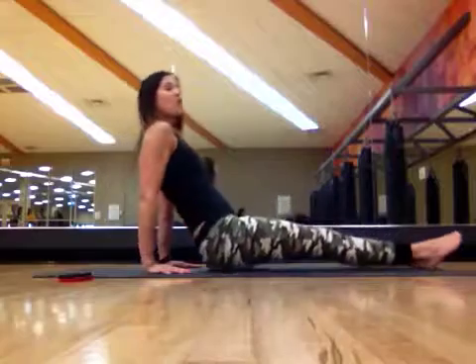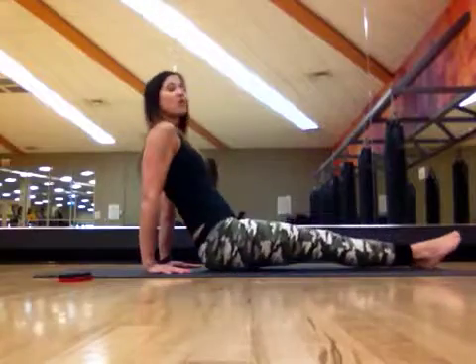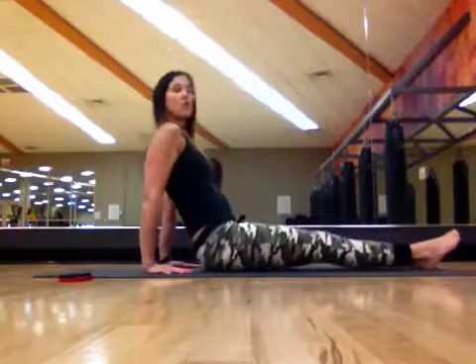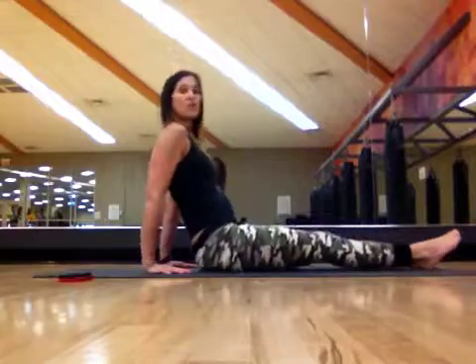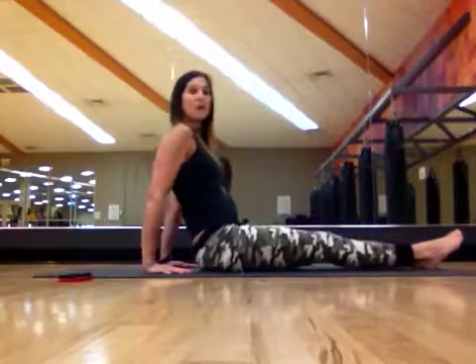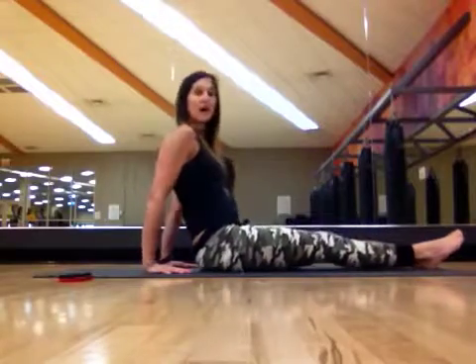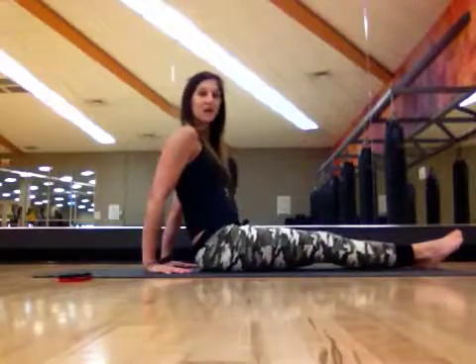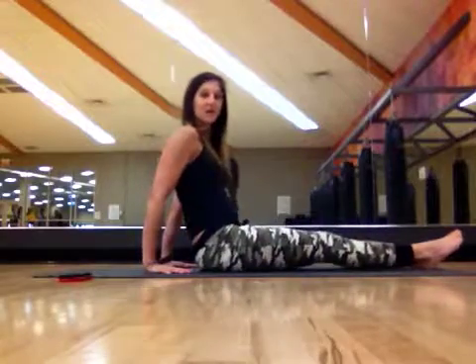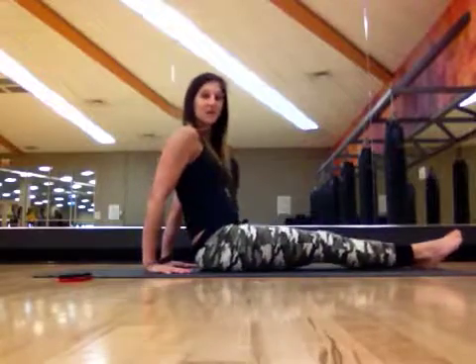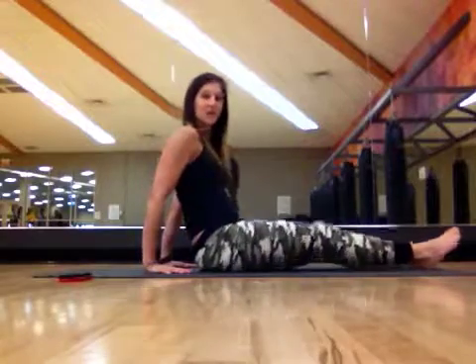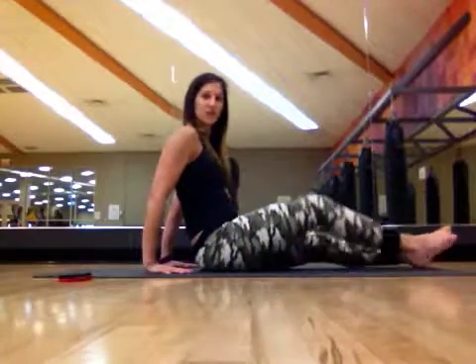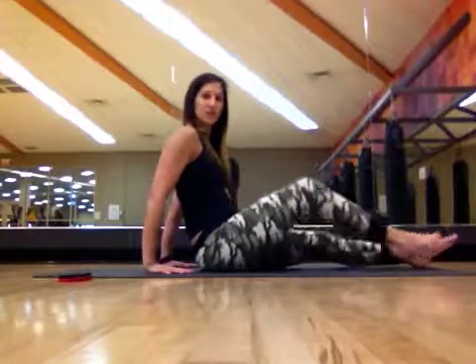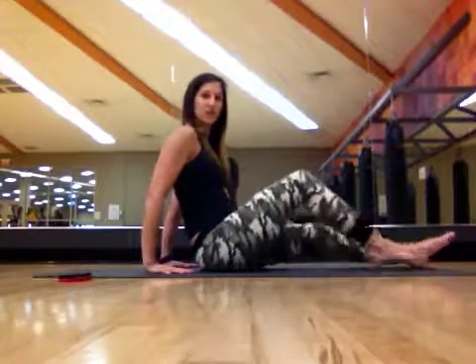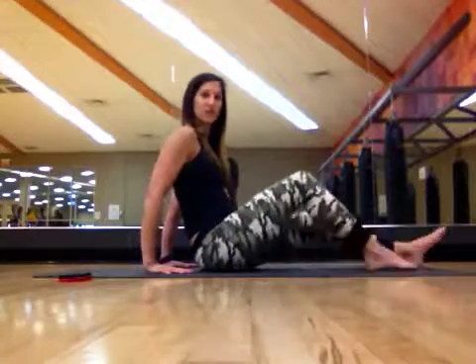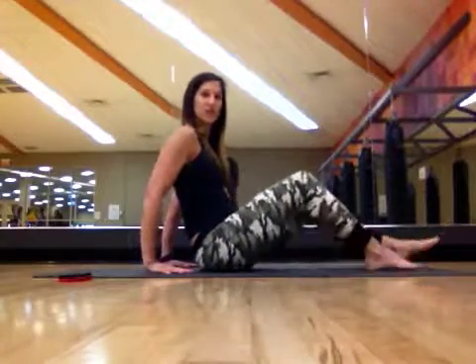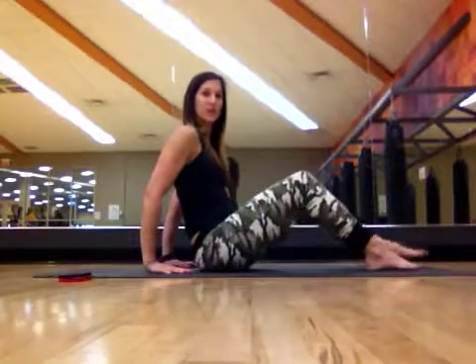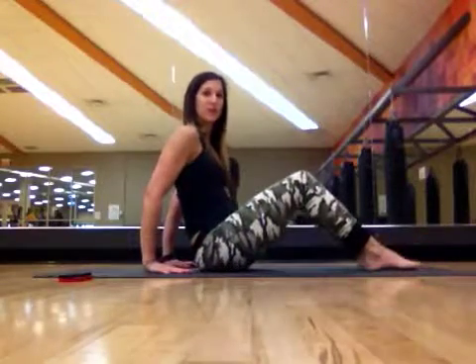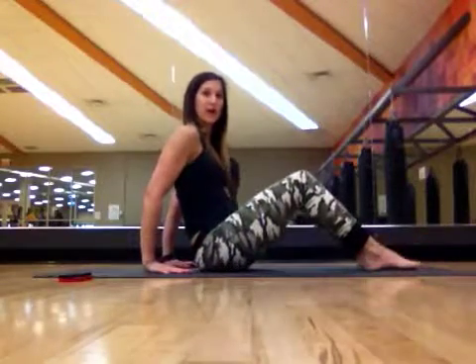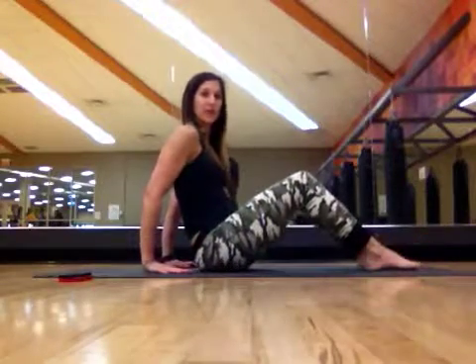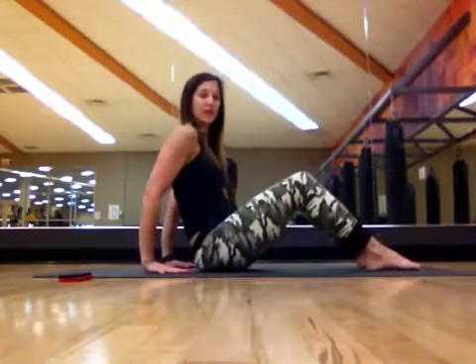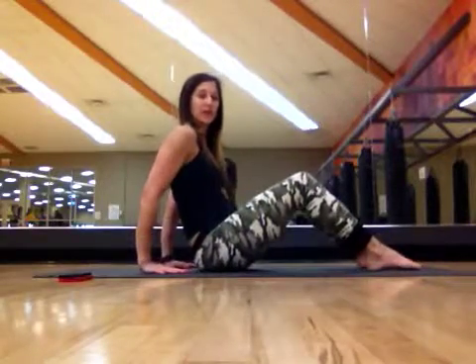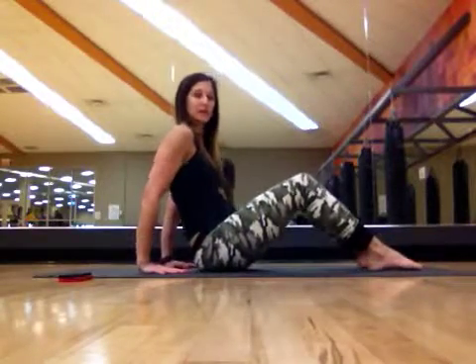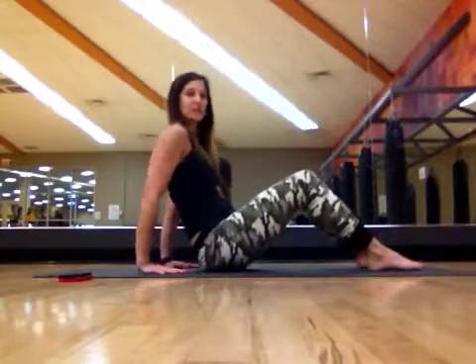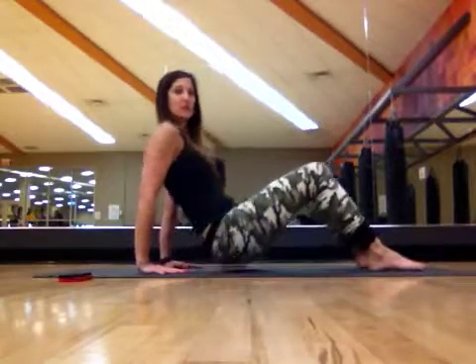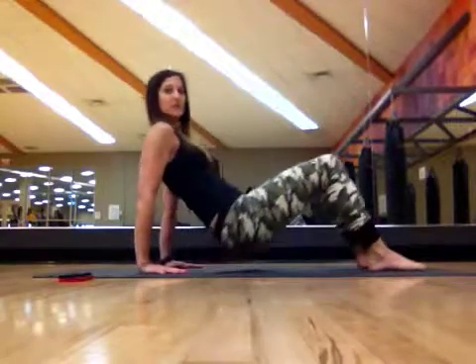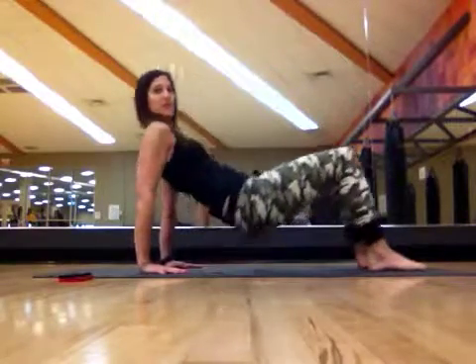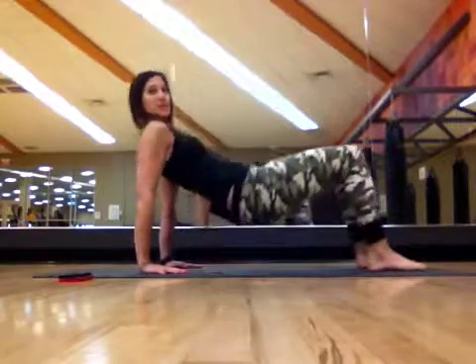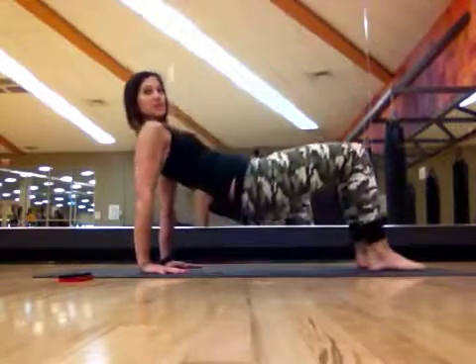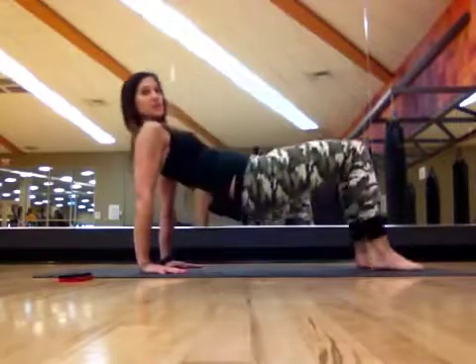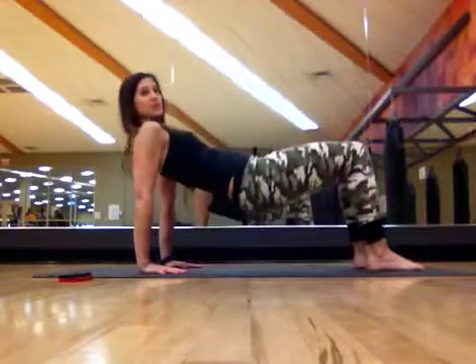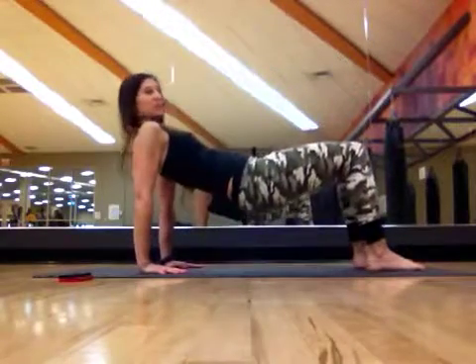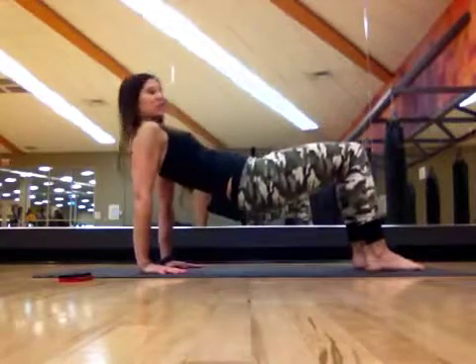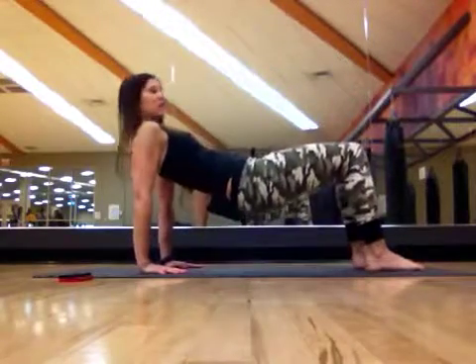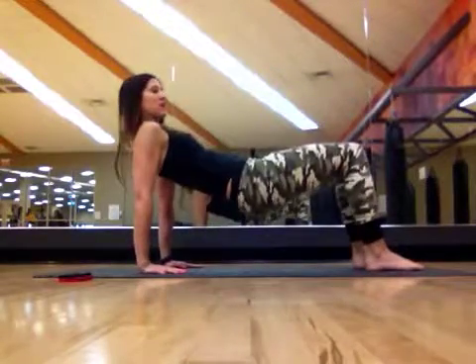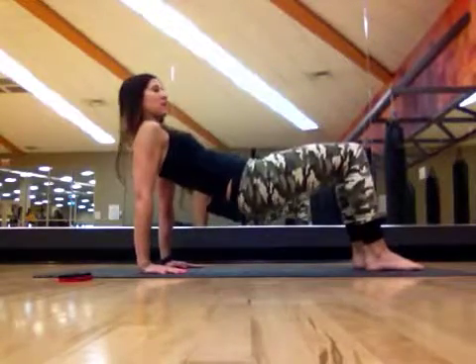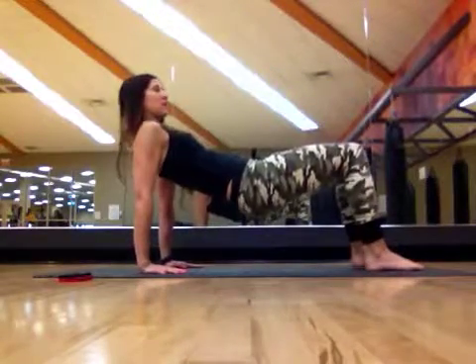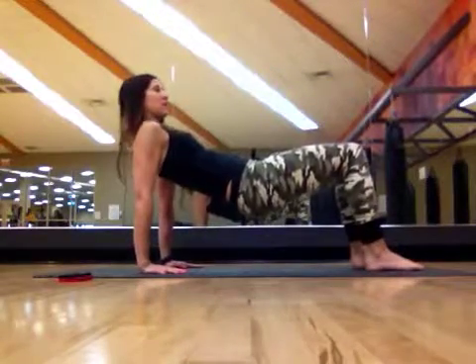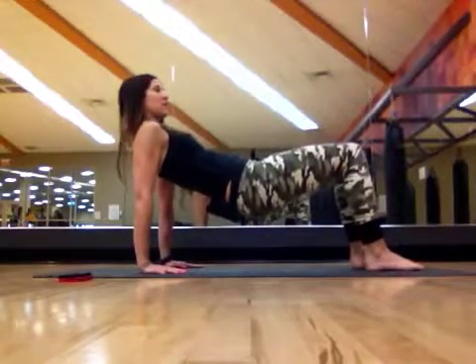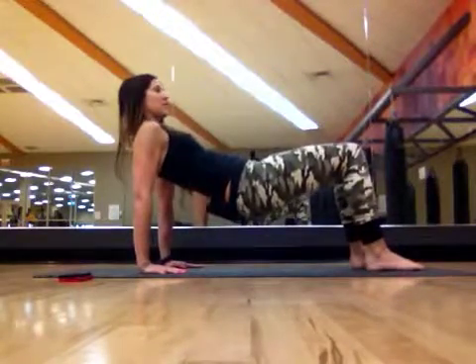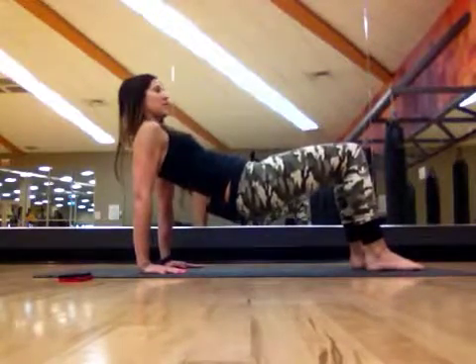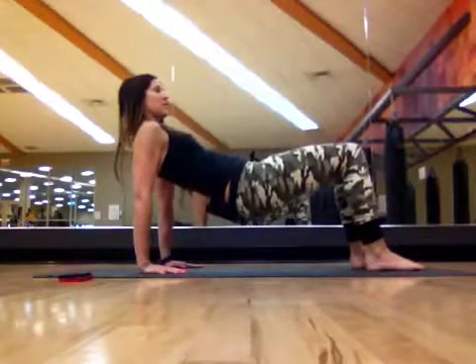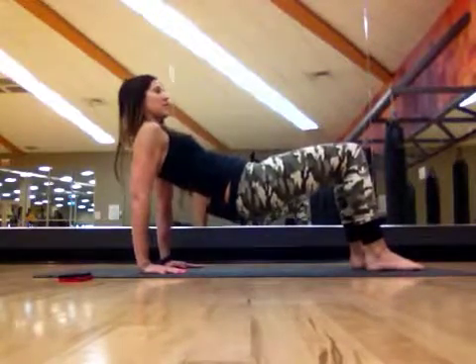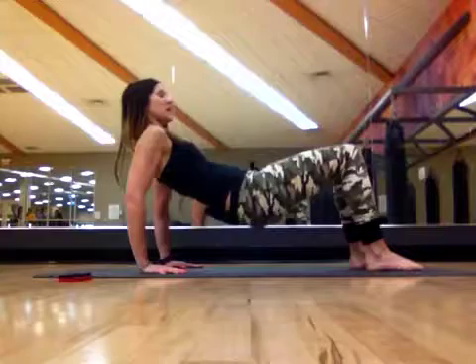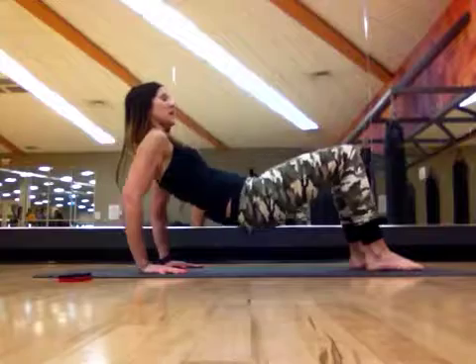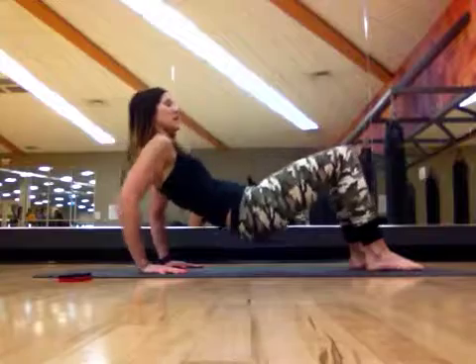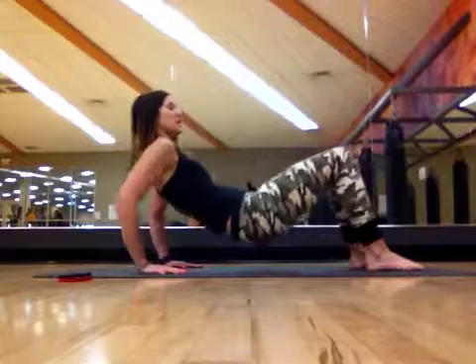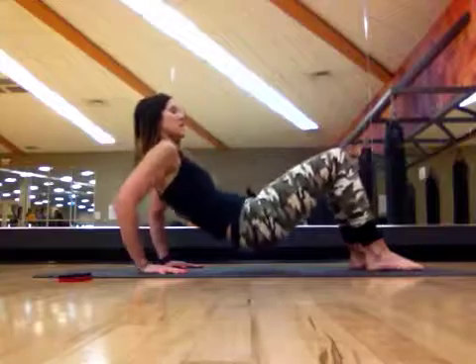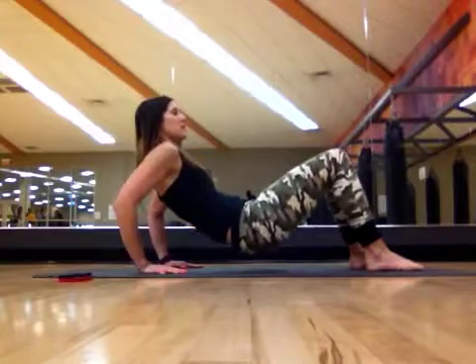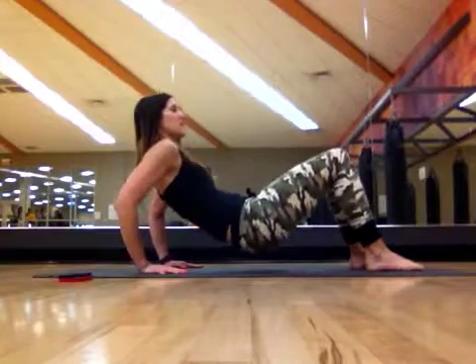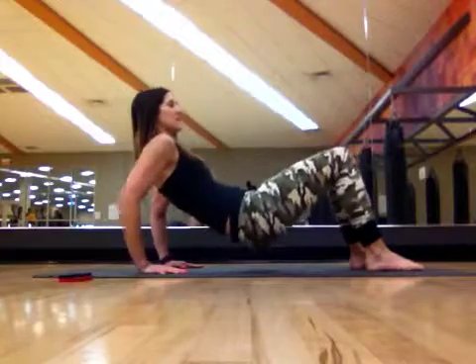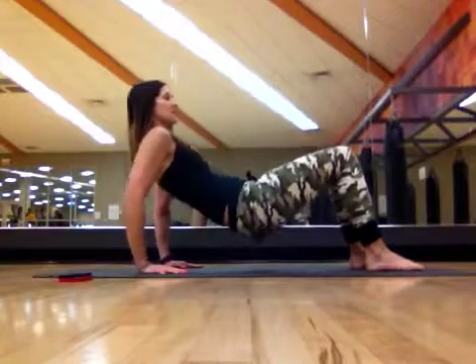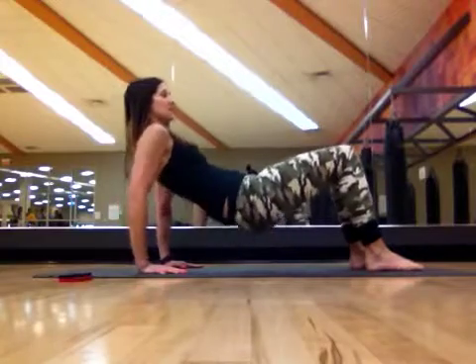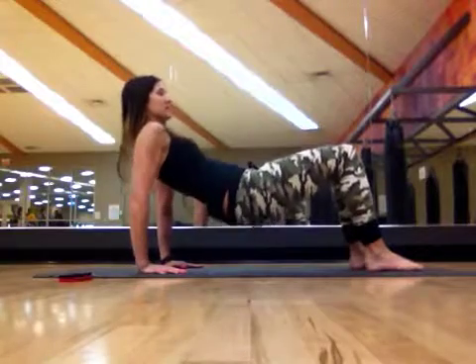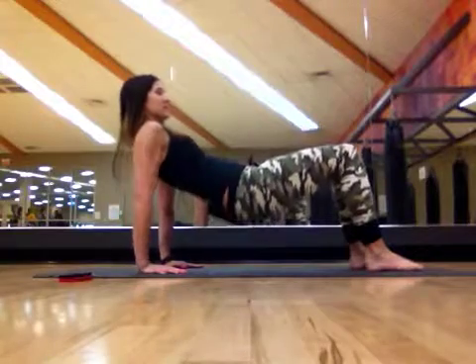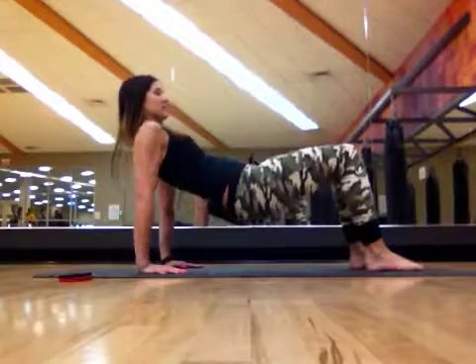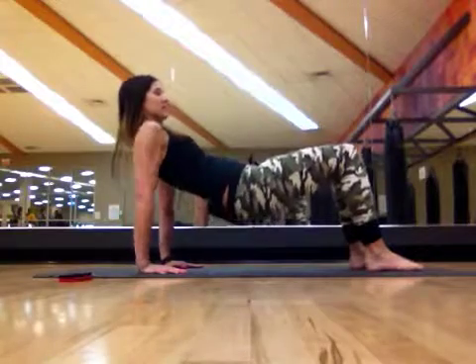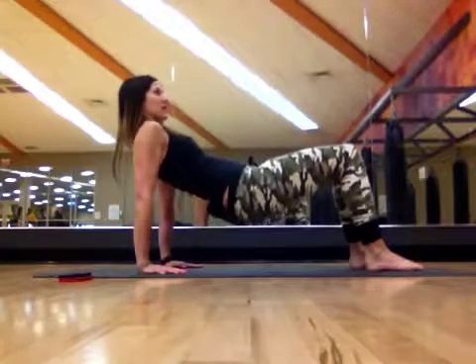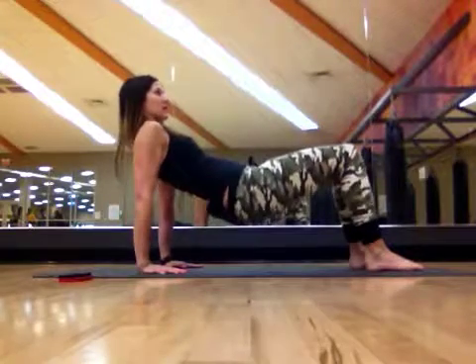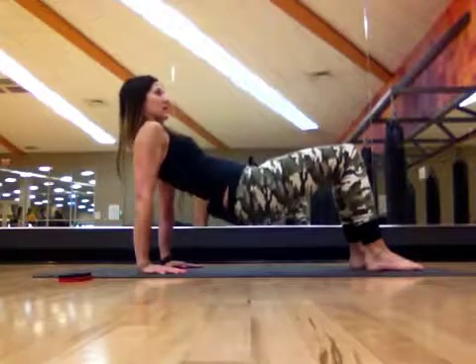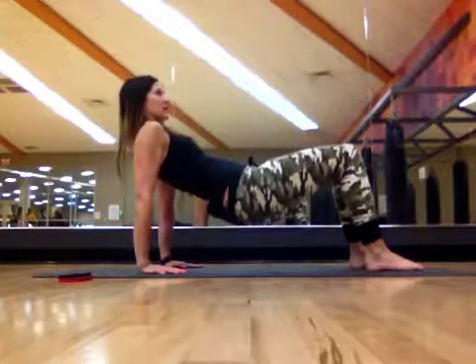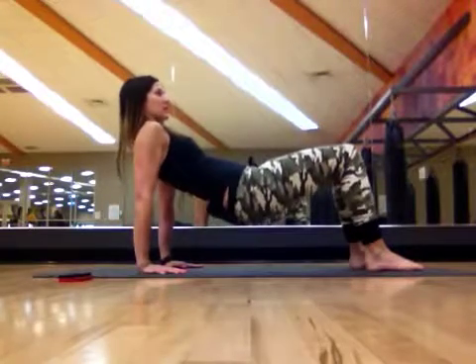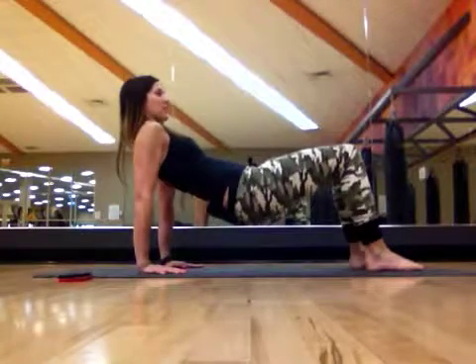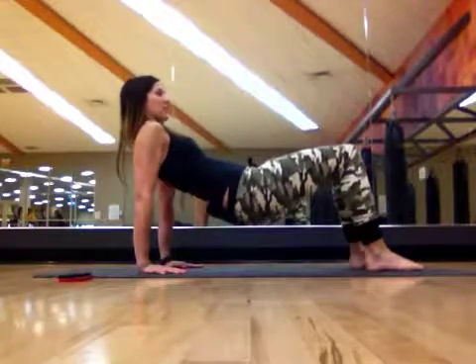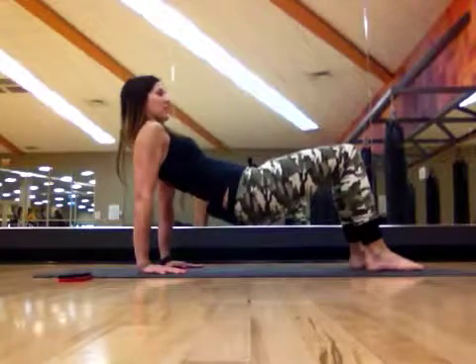For the modified version of this, you're going to bend the knees to lift up into position, keeping the knees bent, and bend and extend those elbows from here.